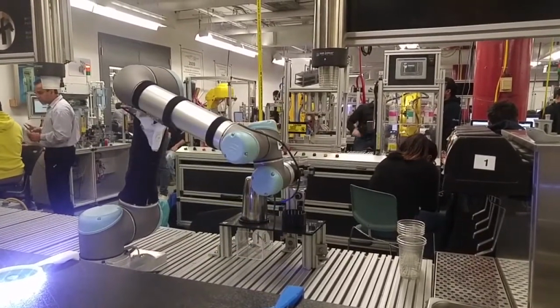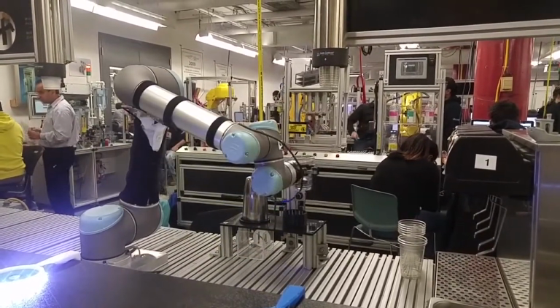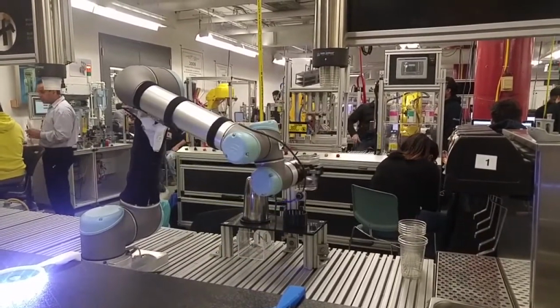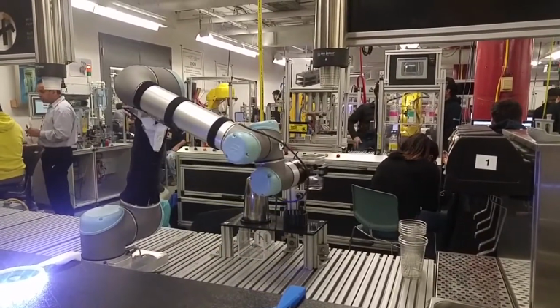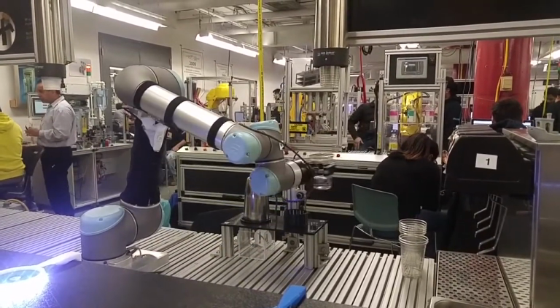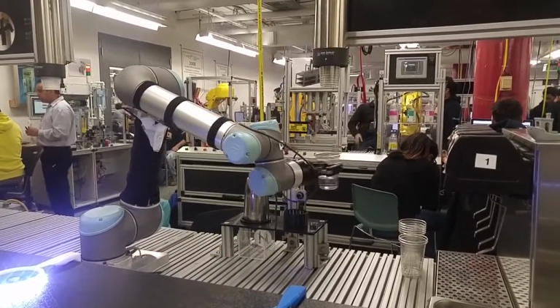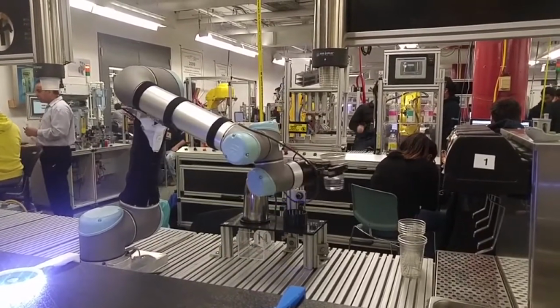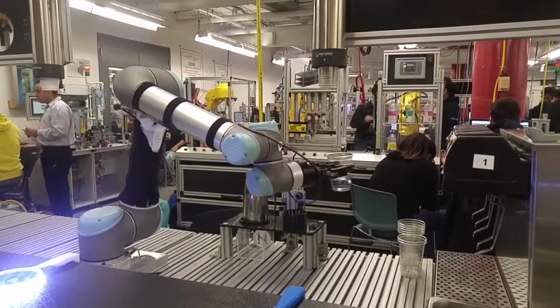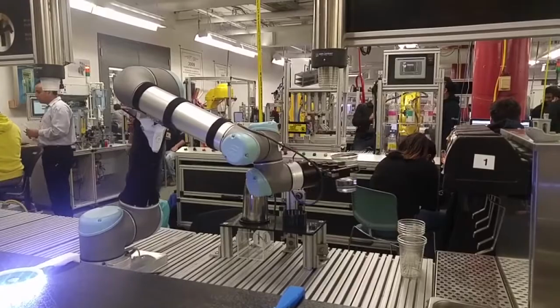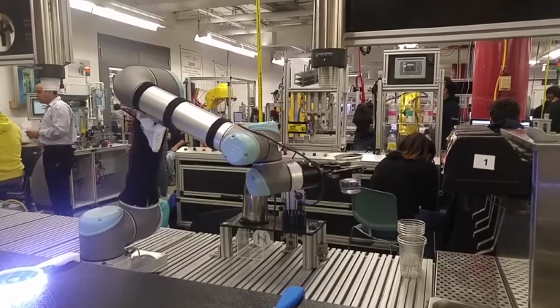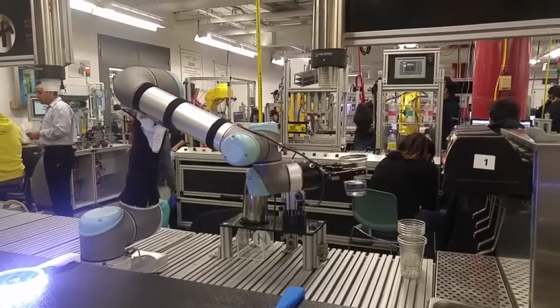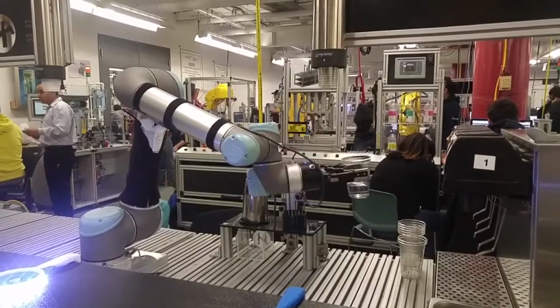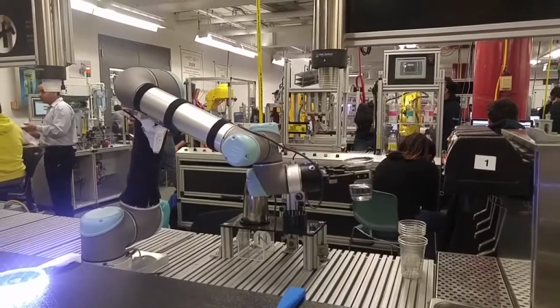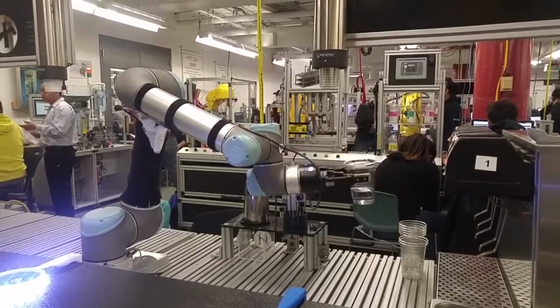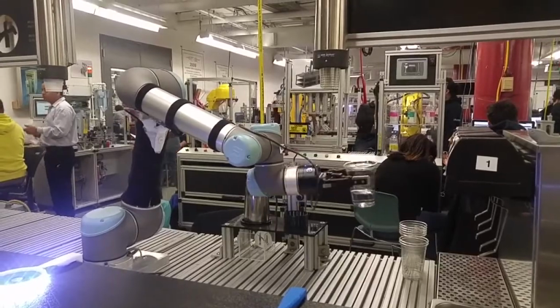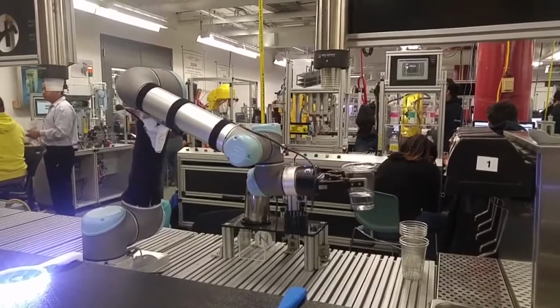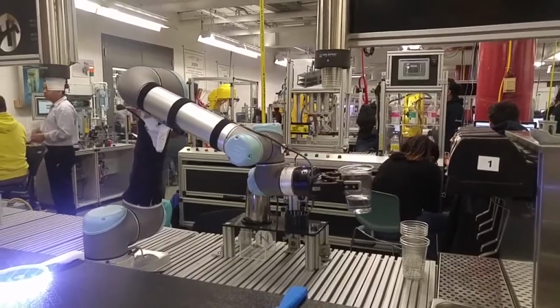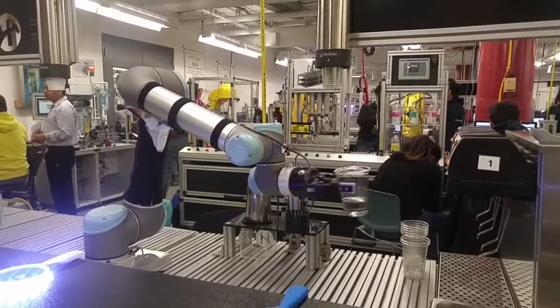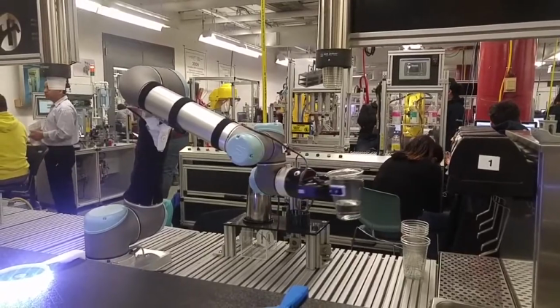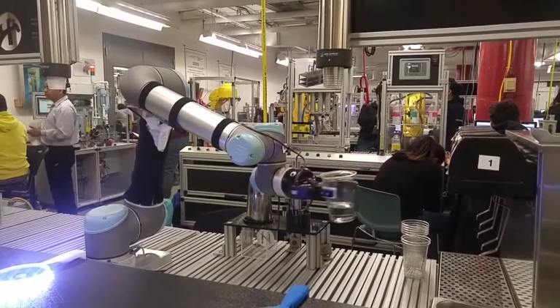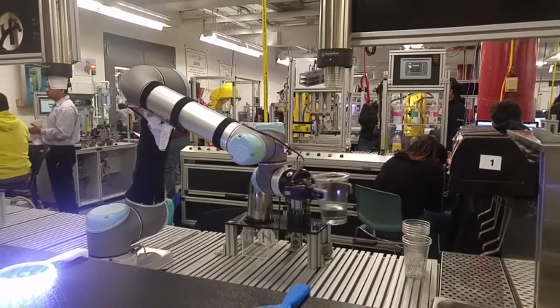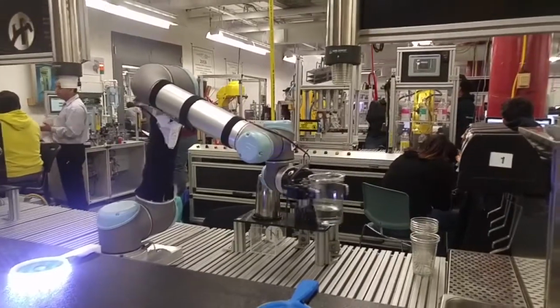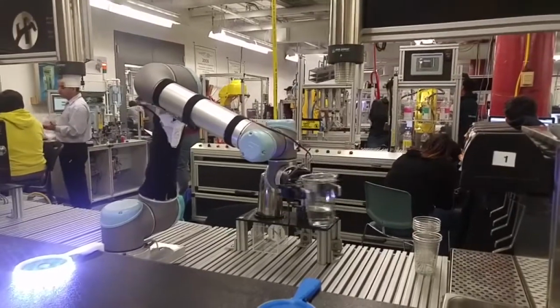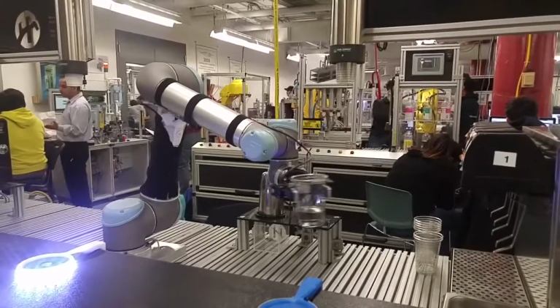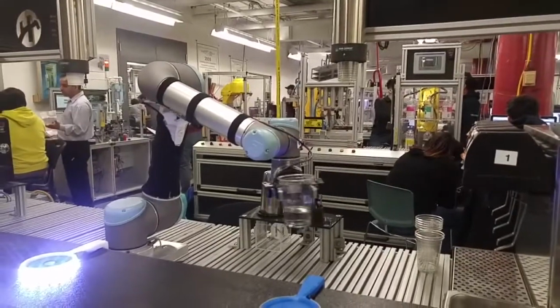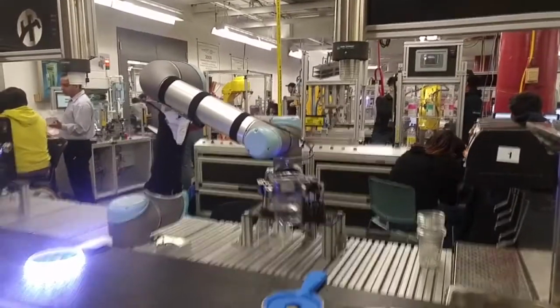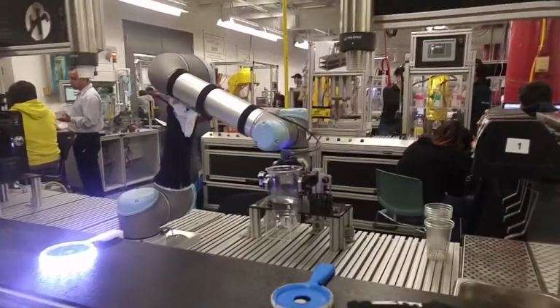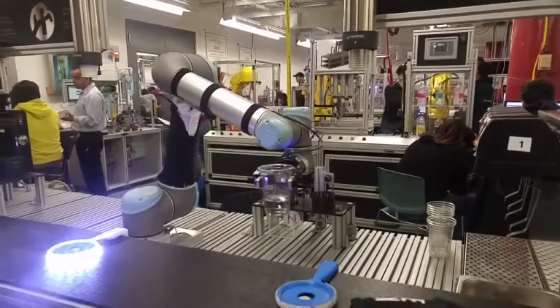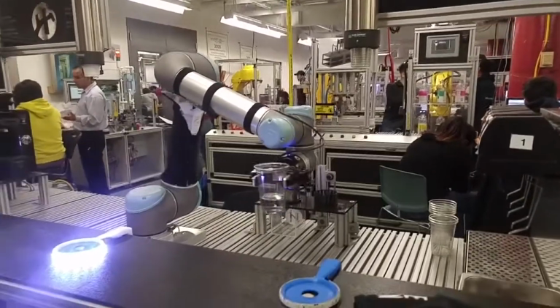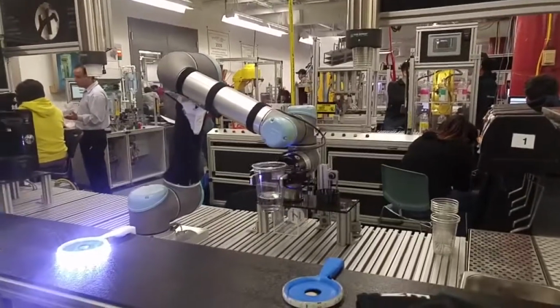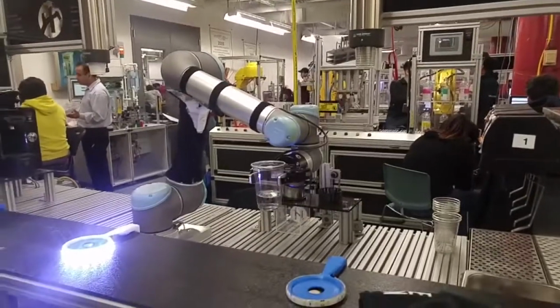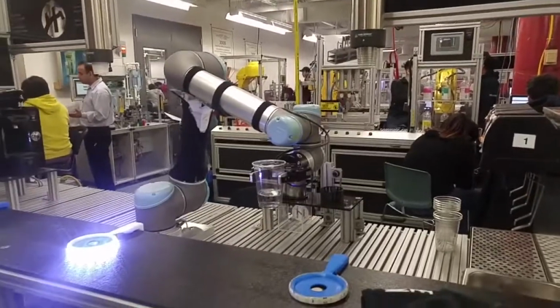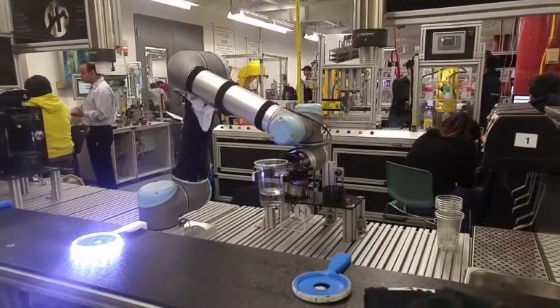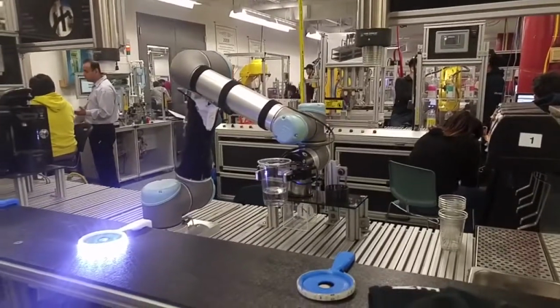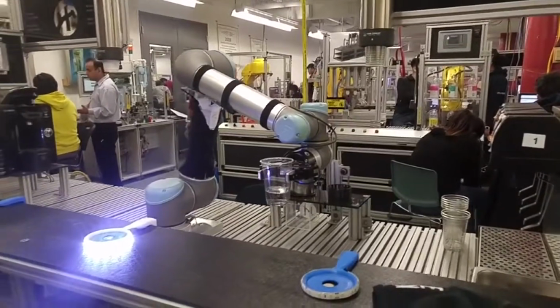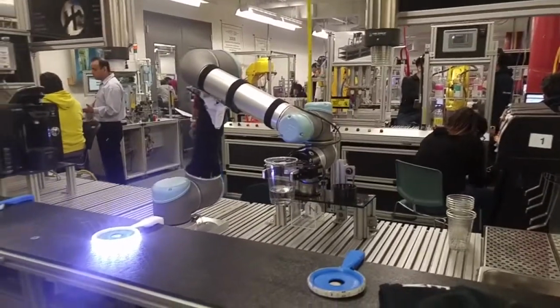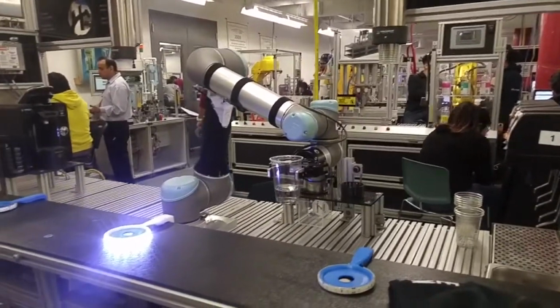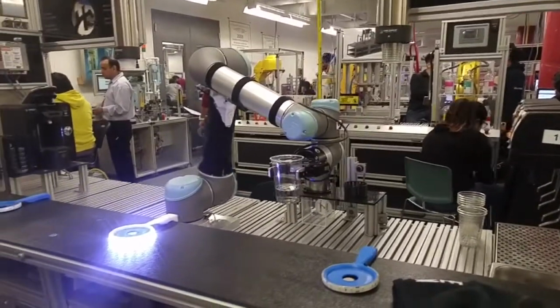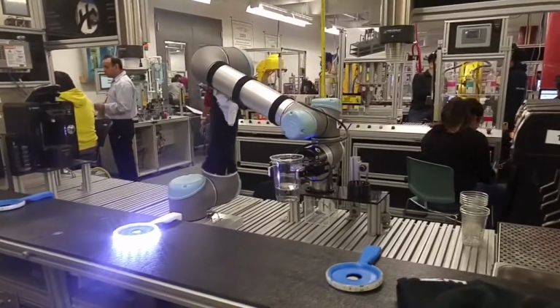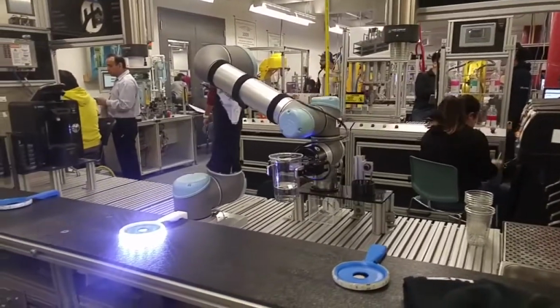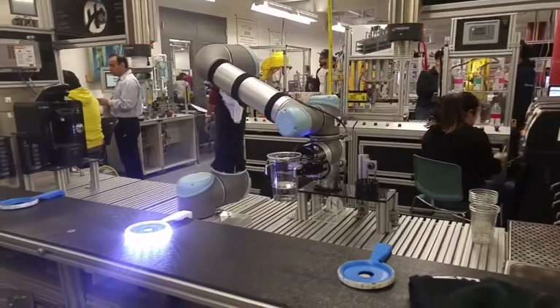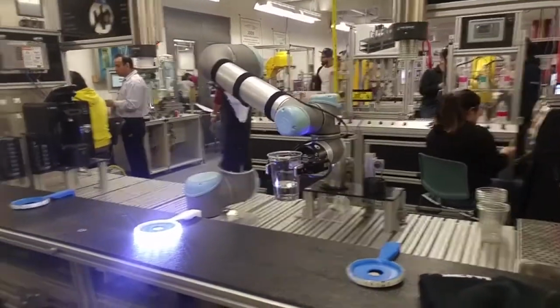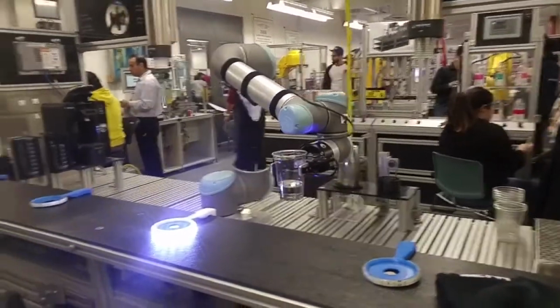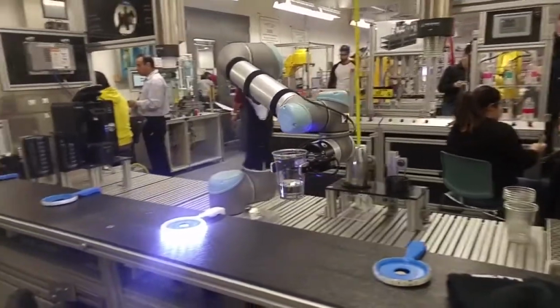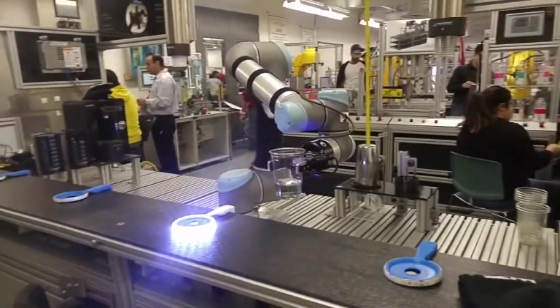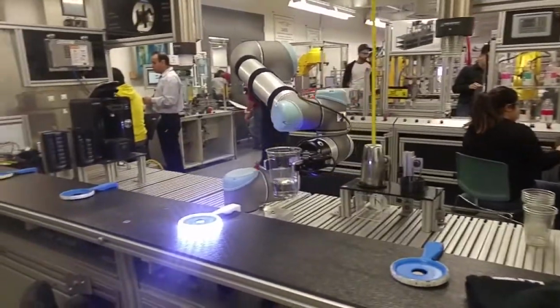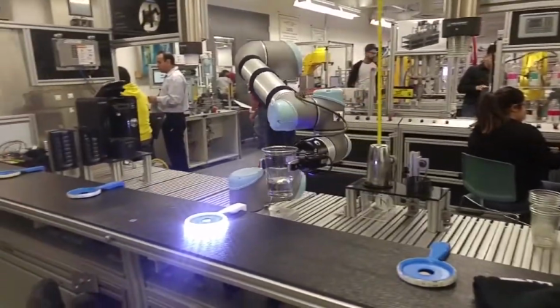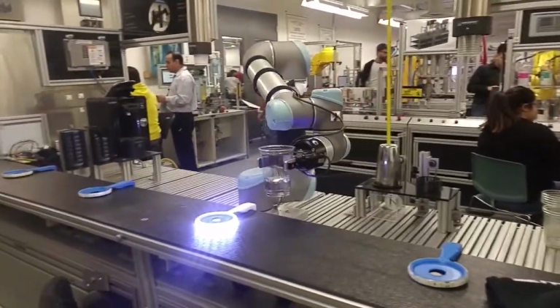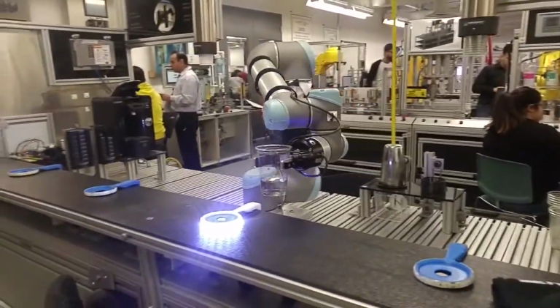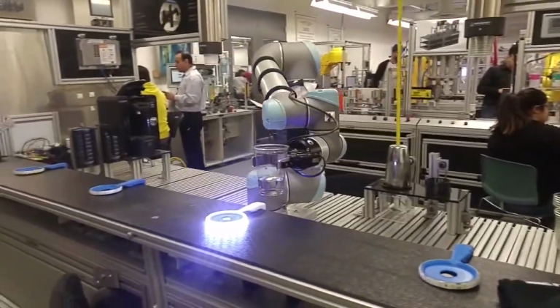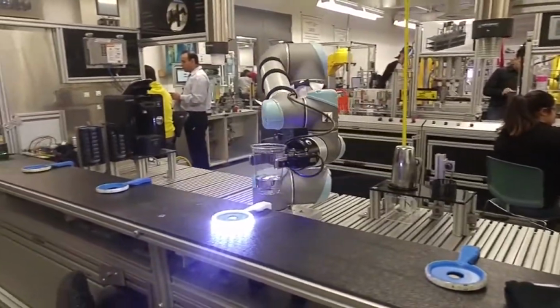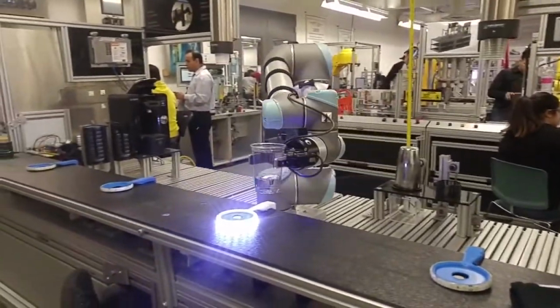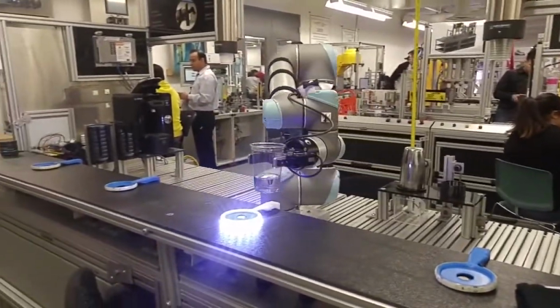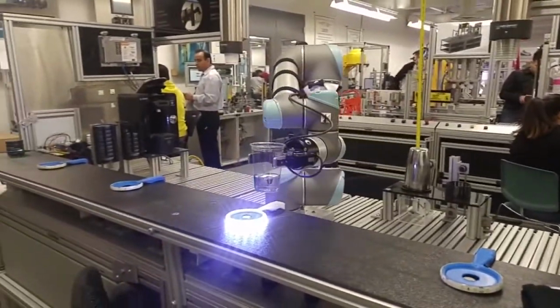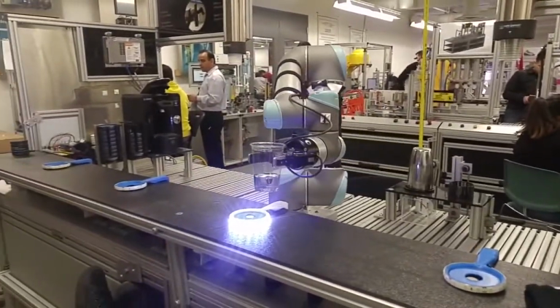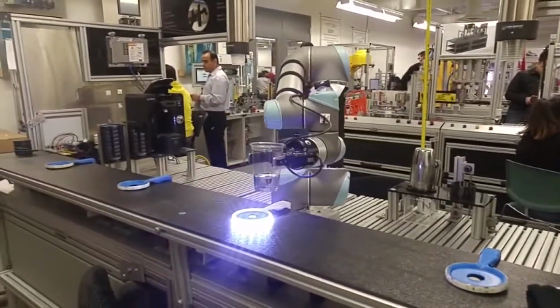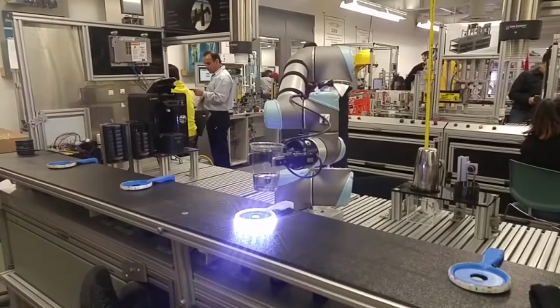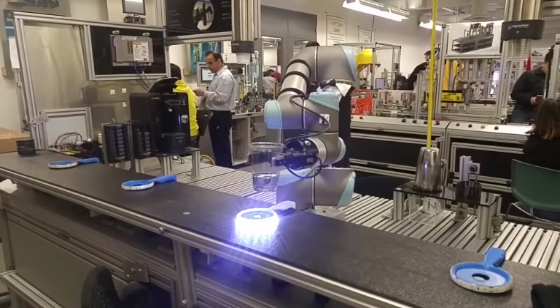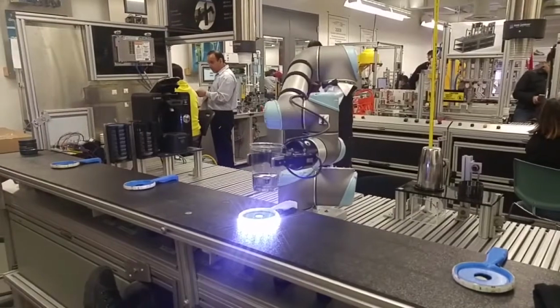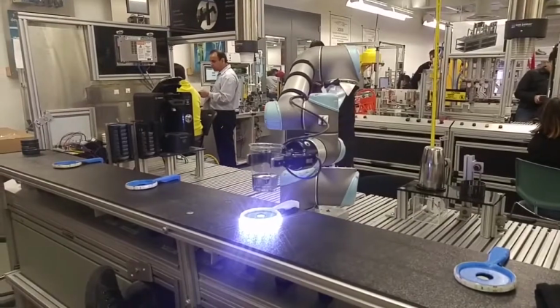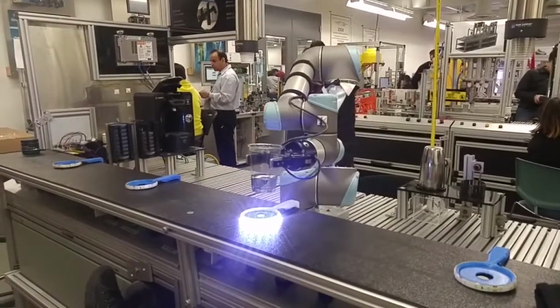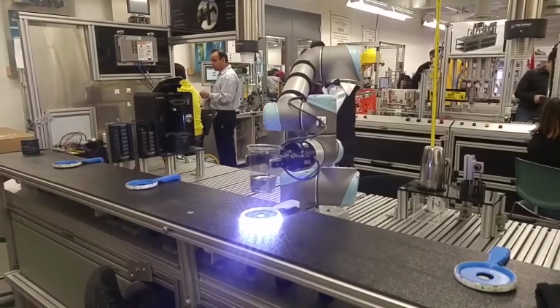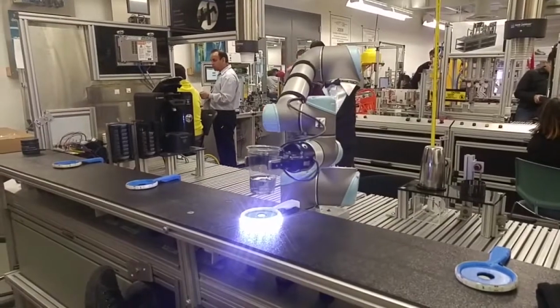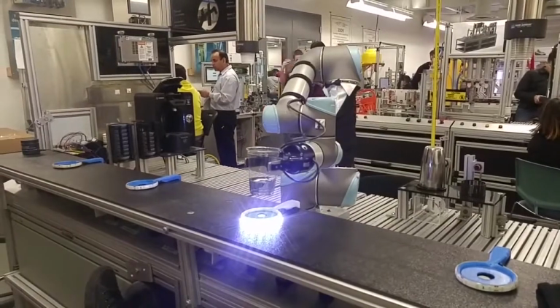Lastly, the robot grabs the finished drink and serves it to the chosen station, and it's ready for another order.